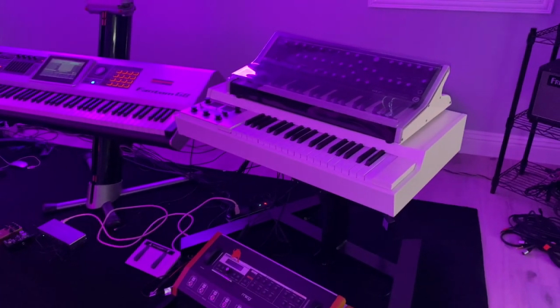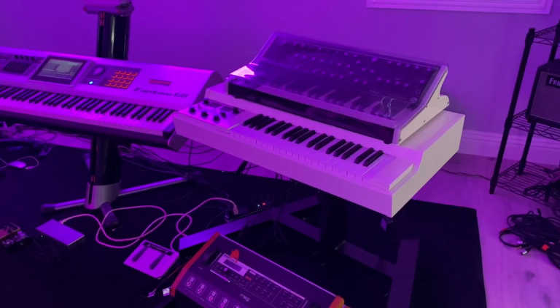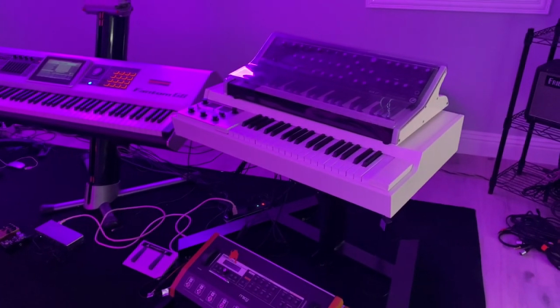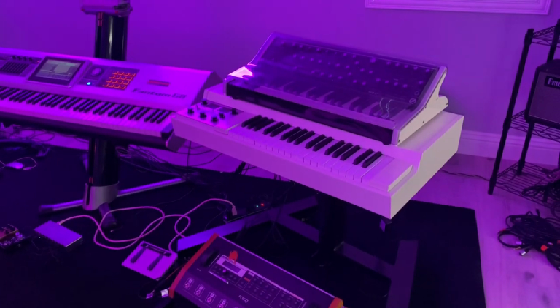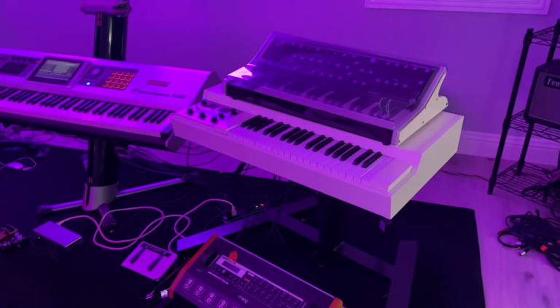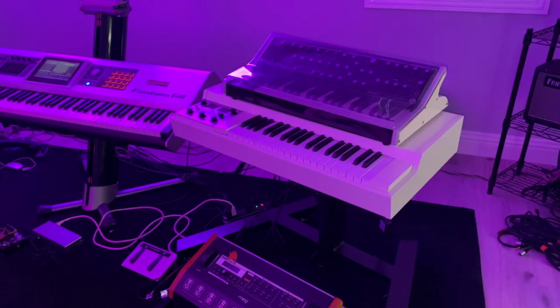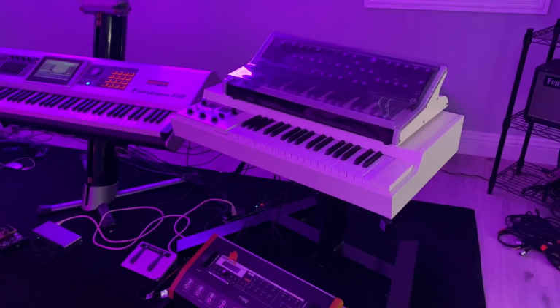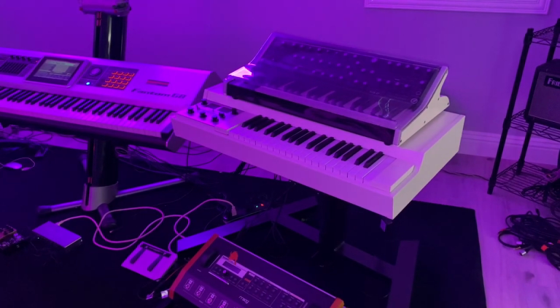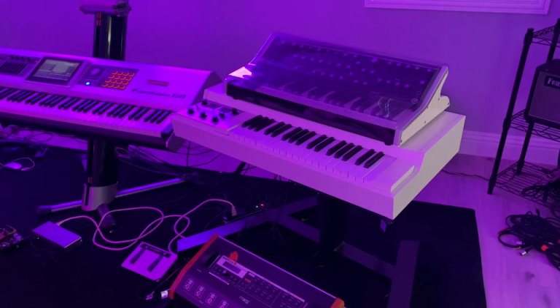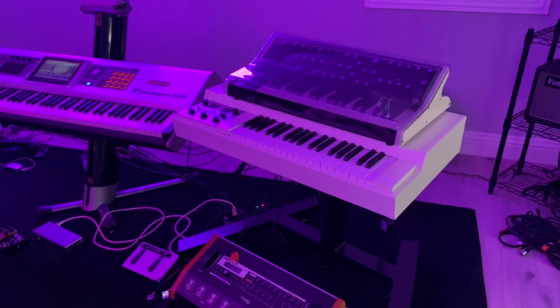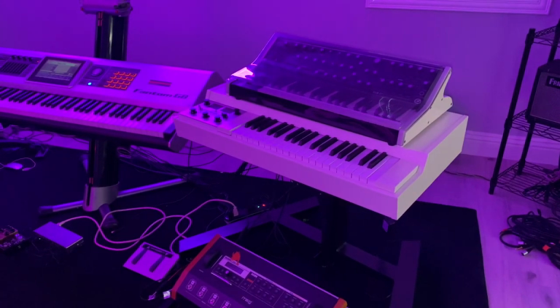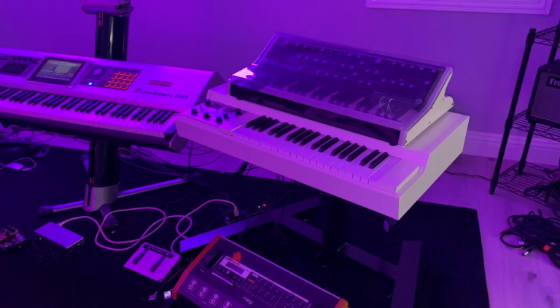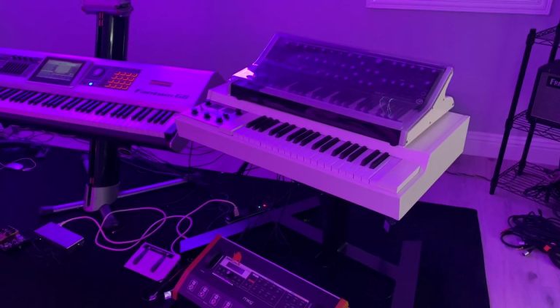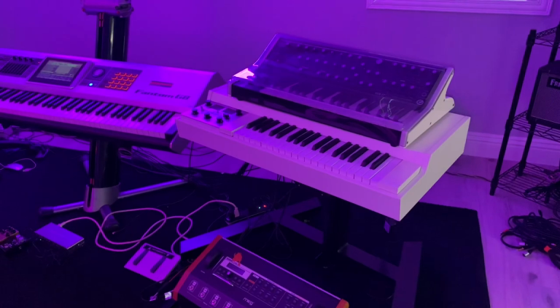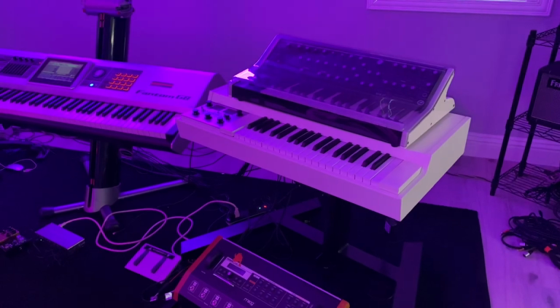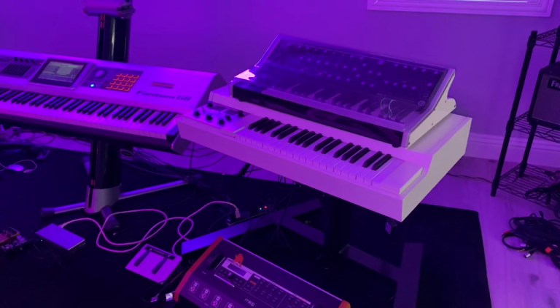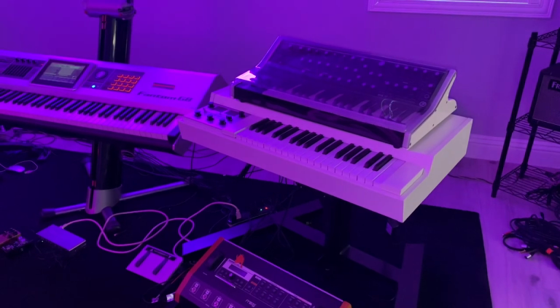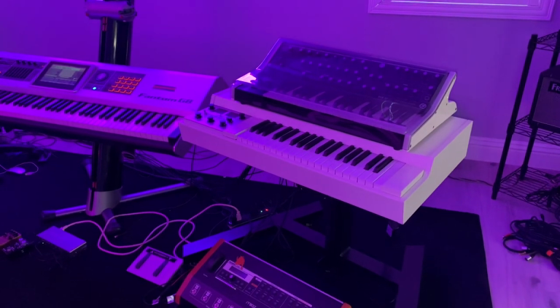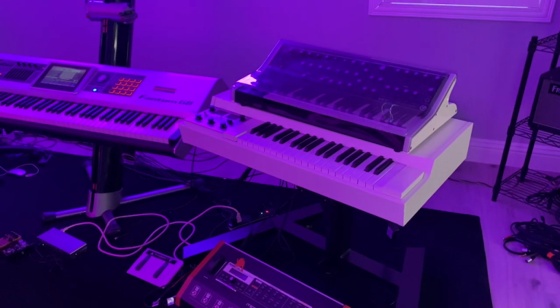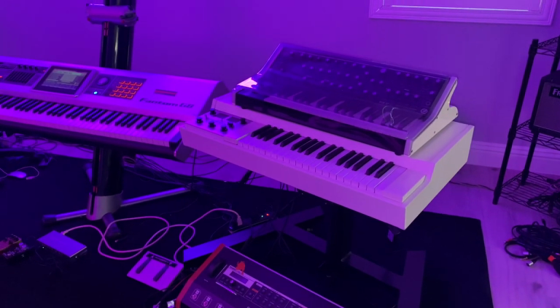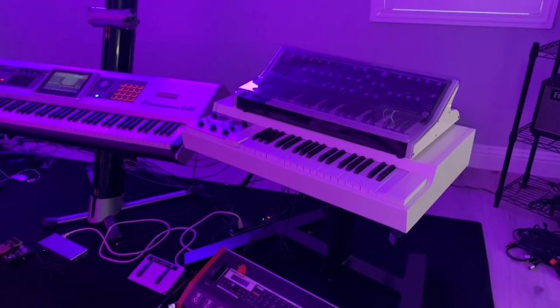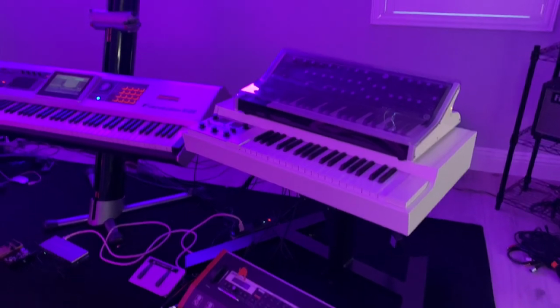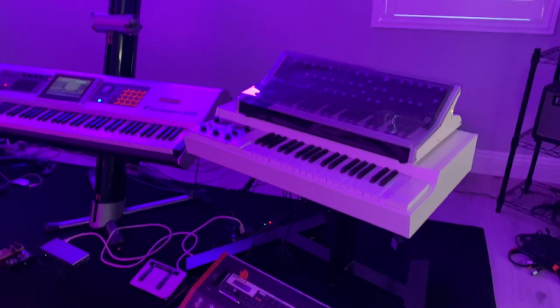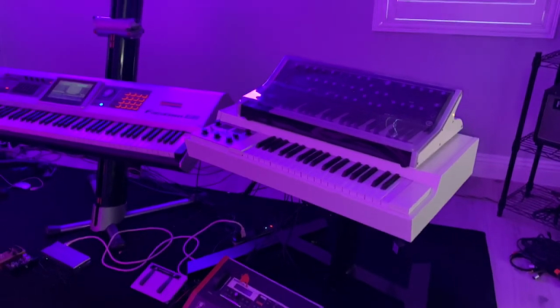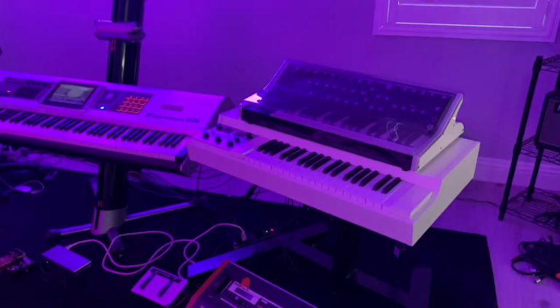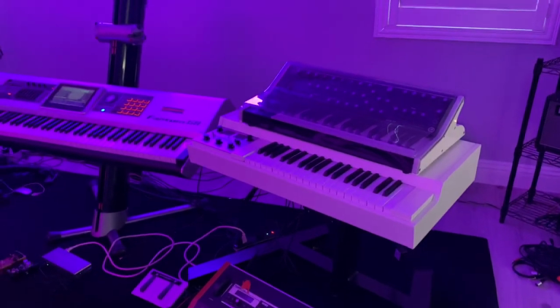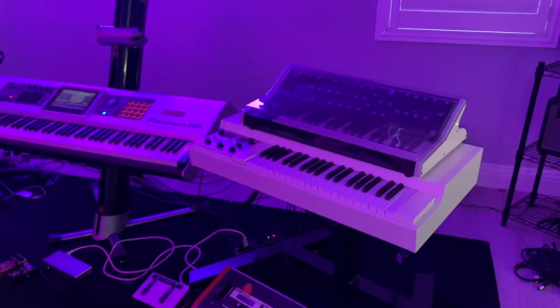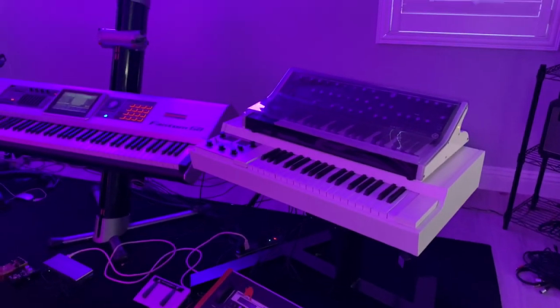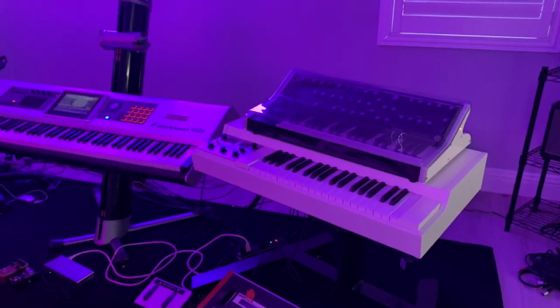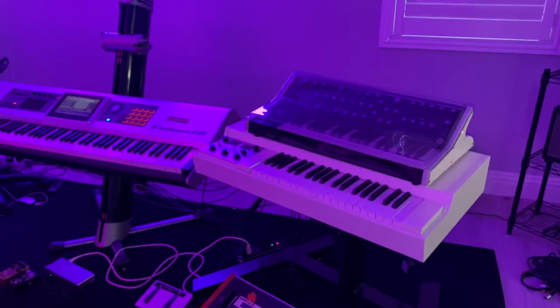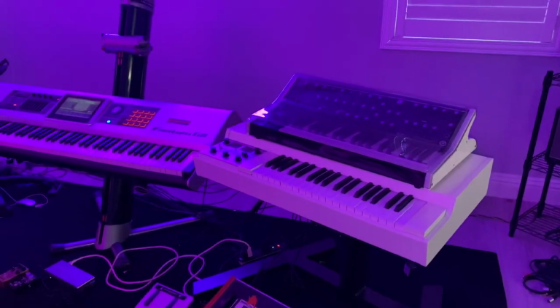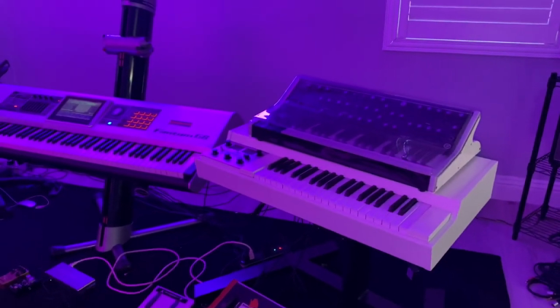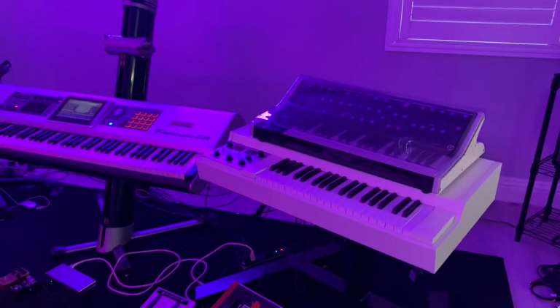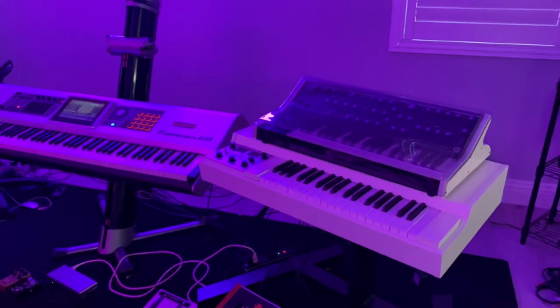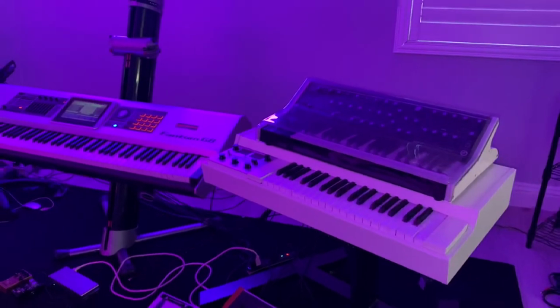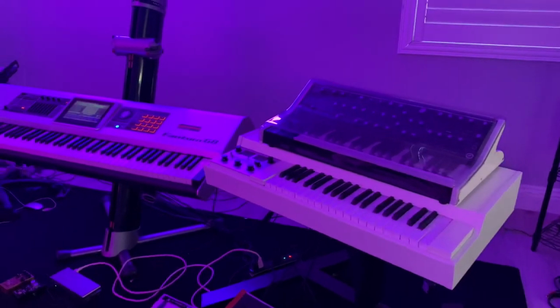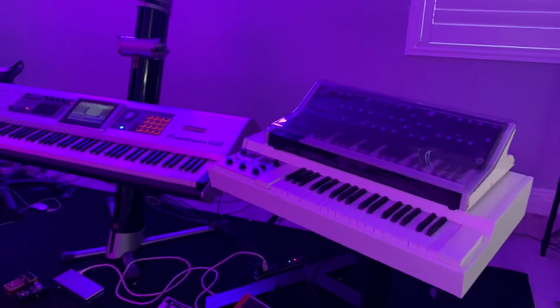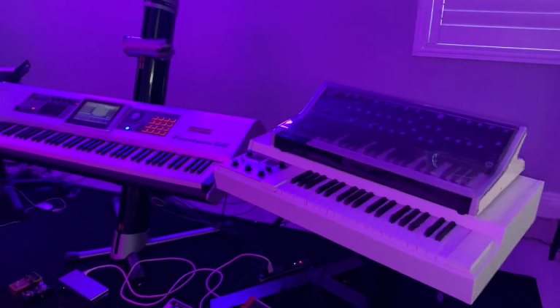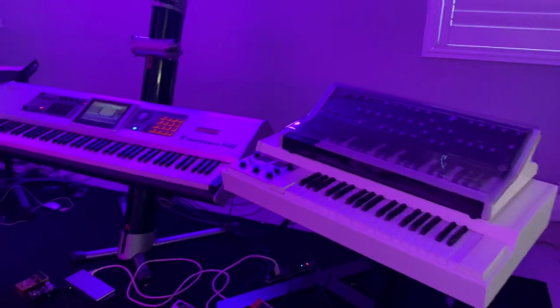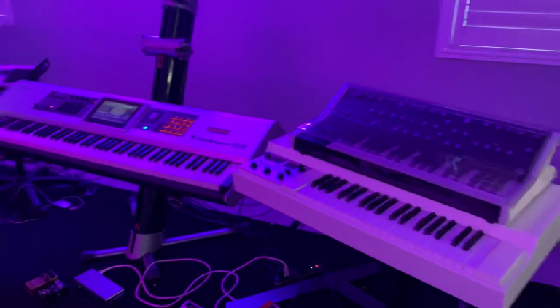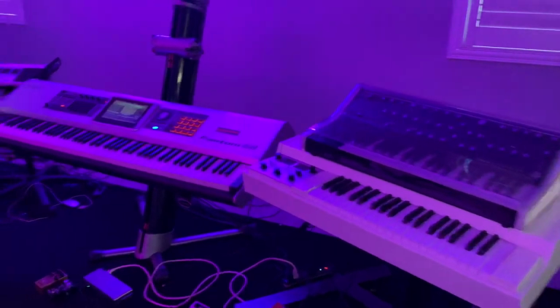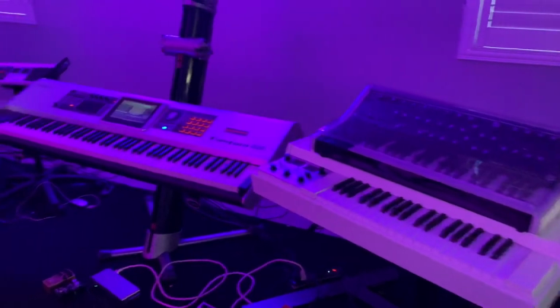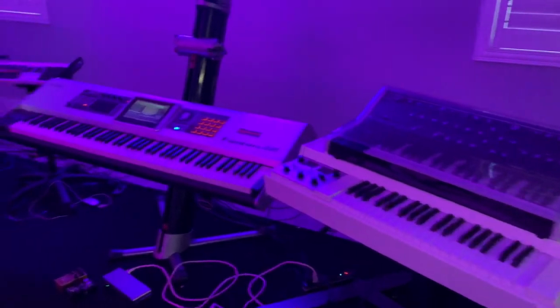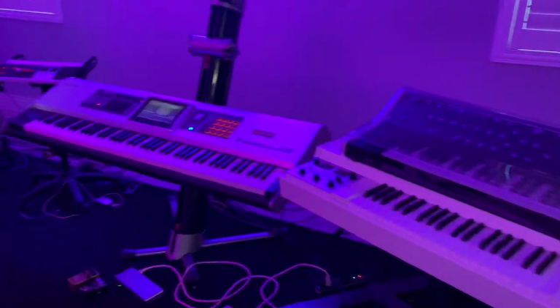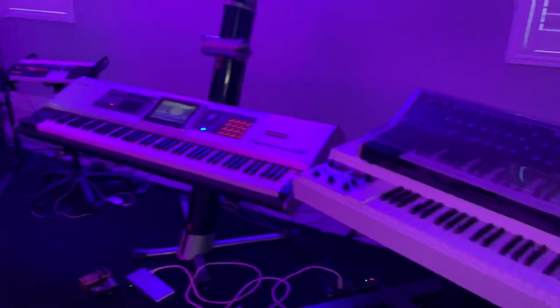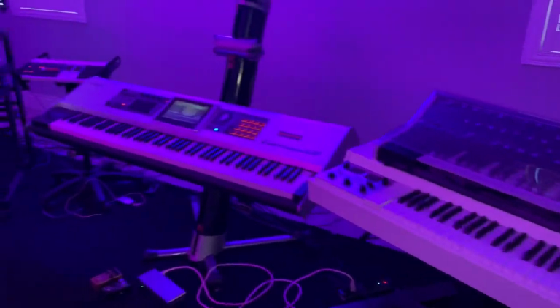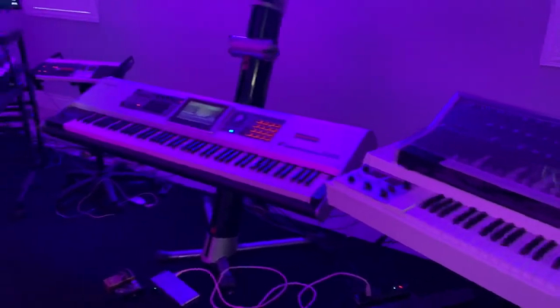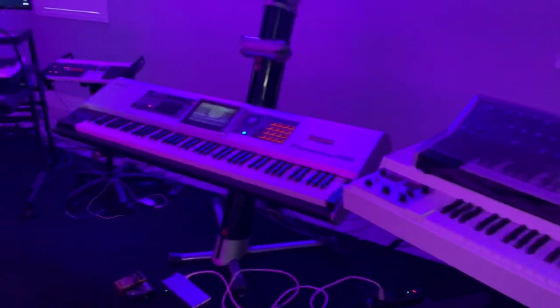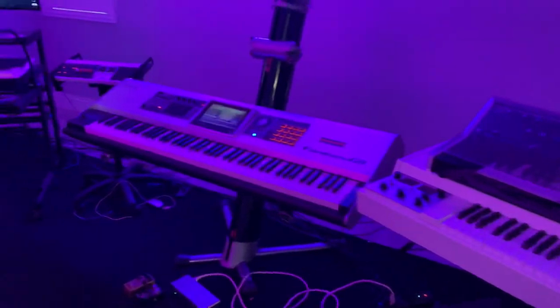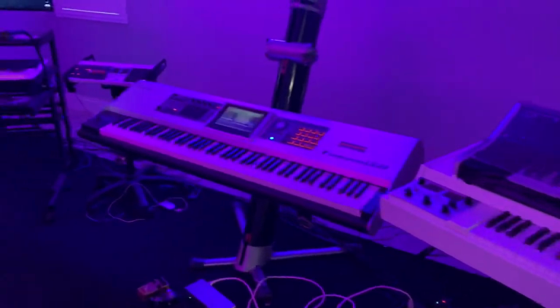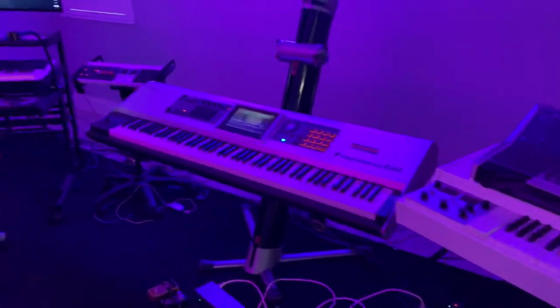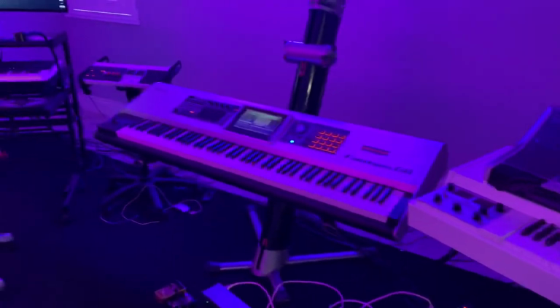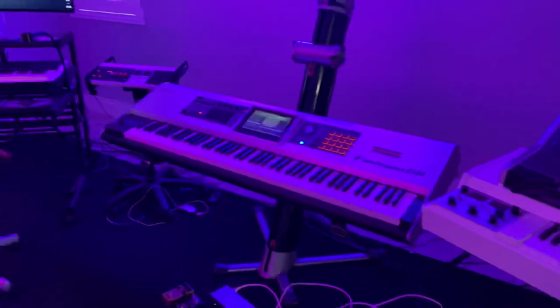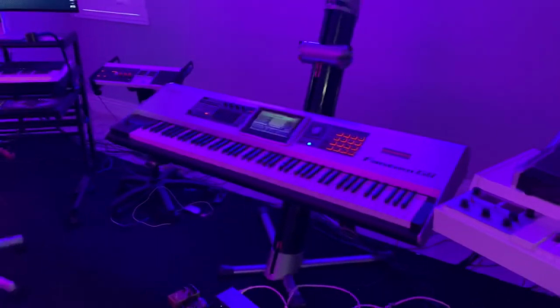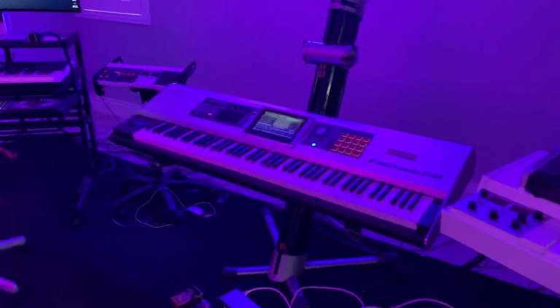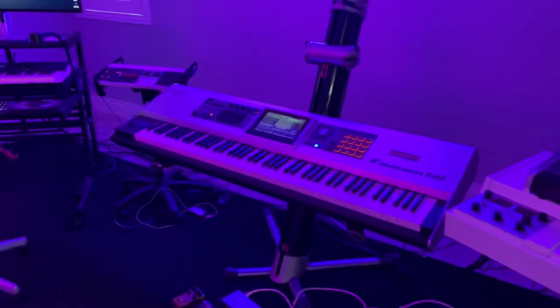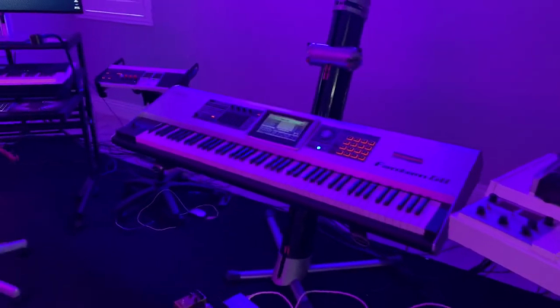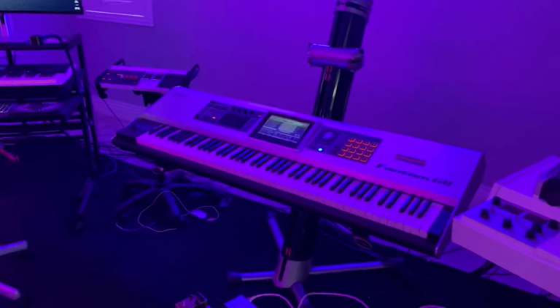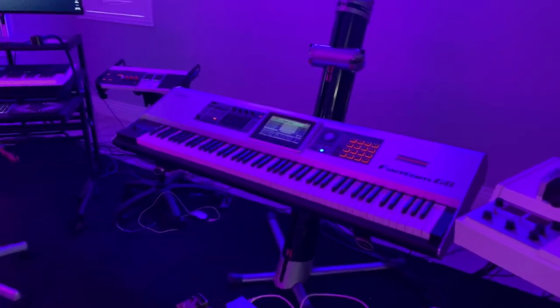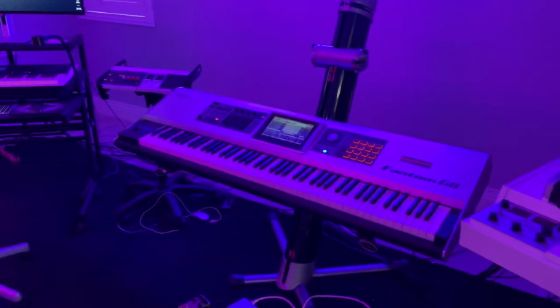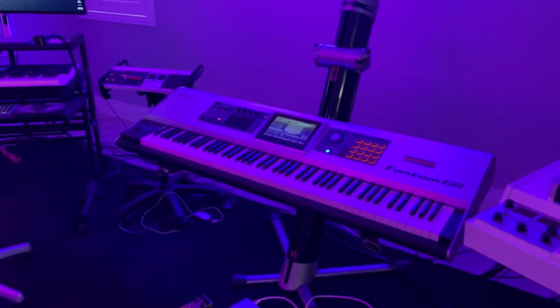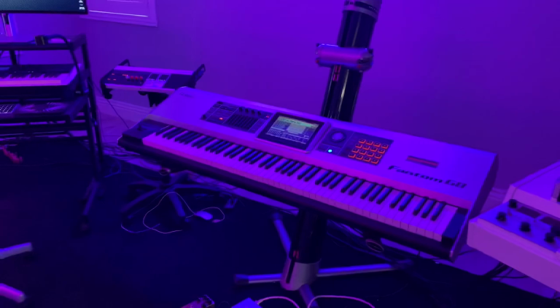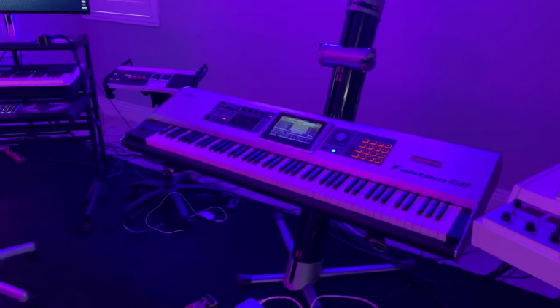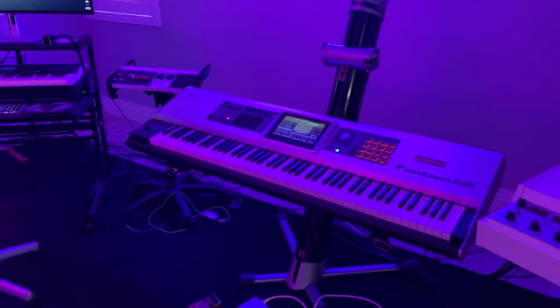There's the Mellotron, another Moog, my controller, and a rolling controller.